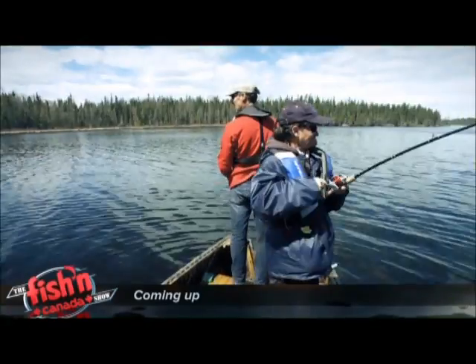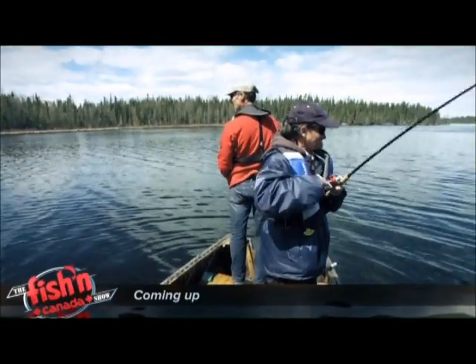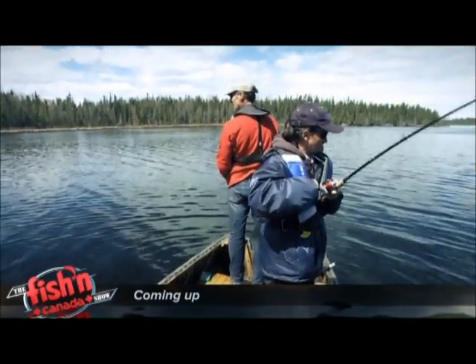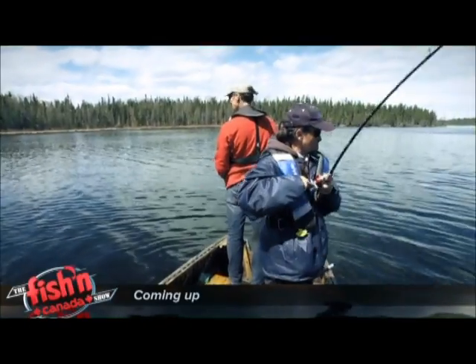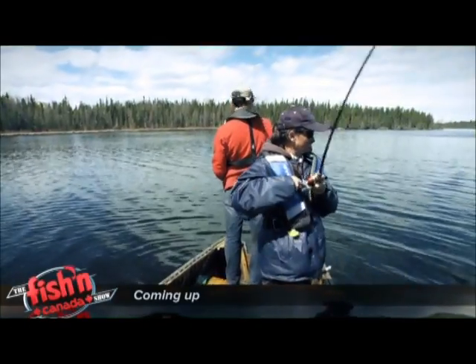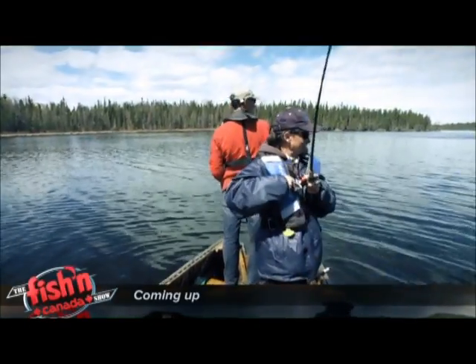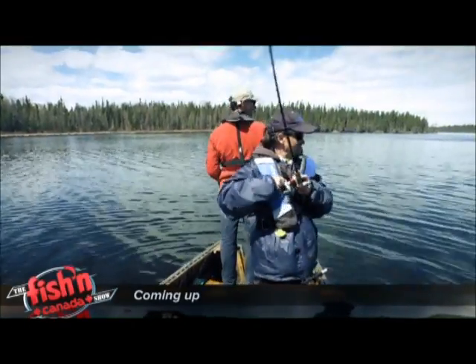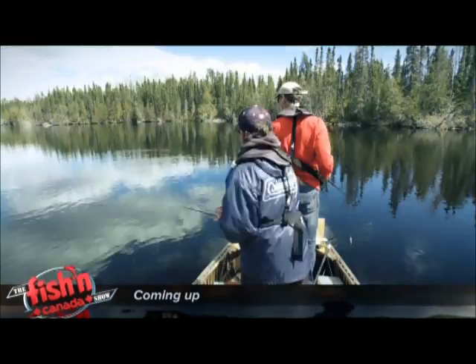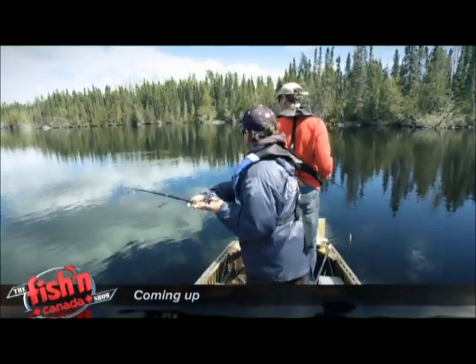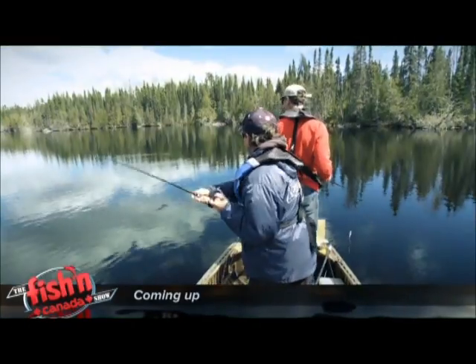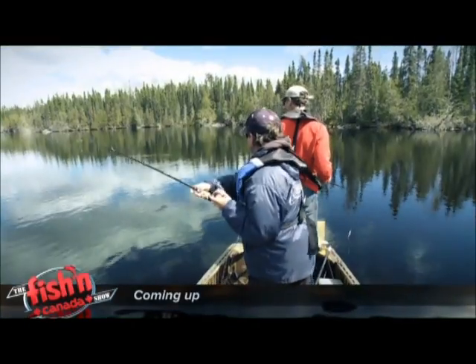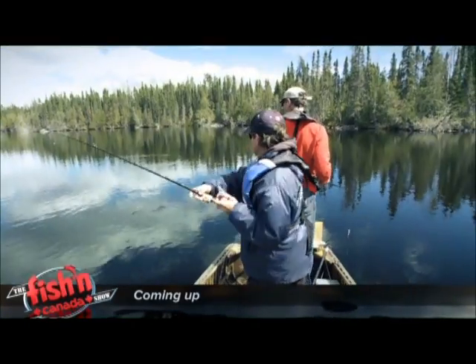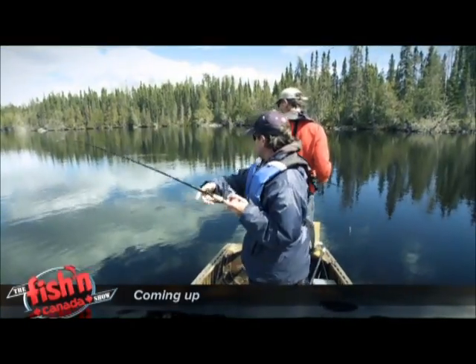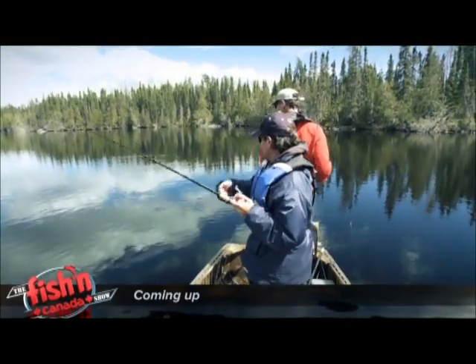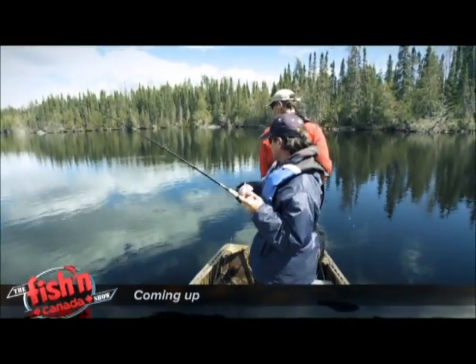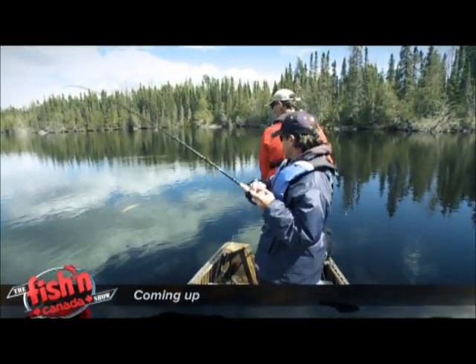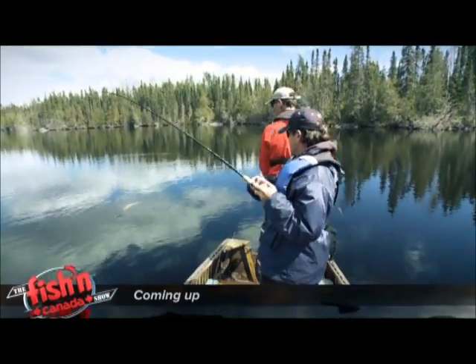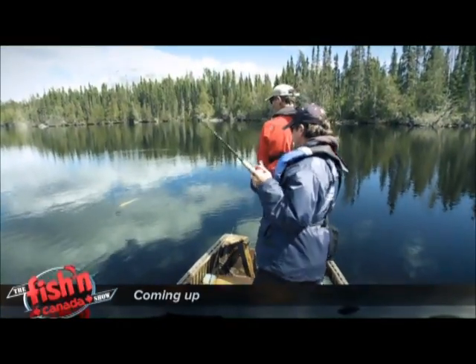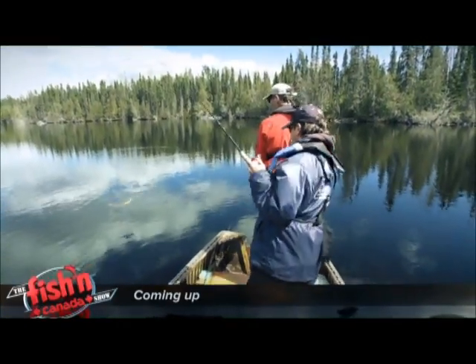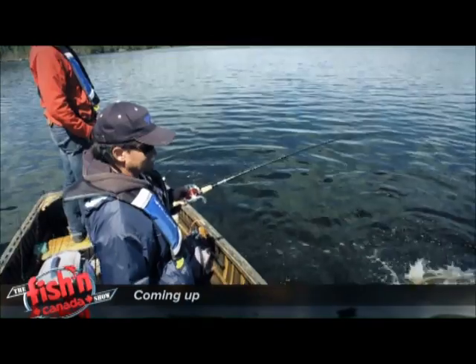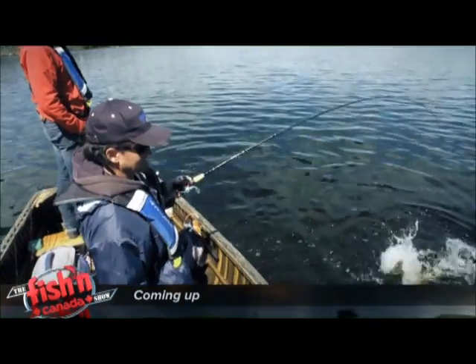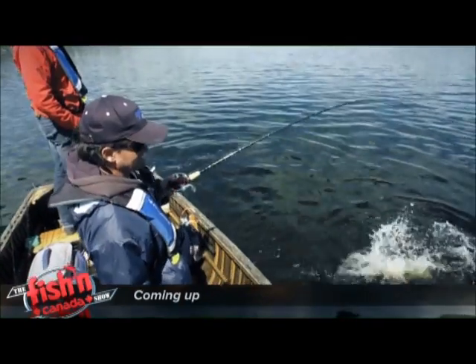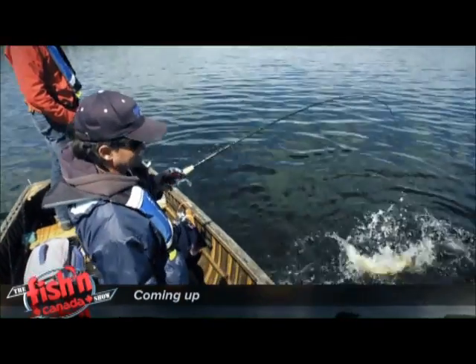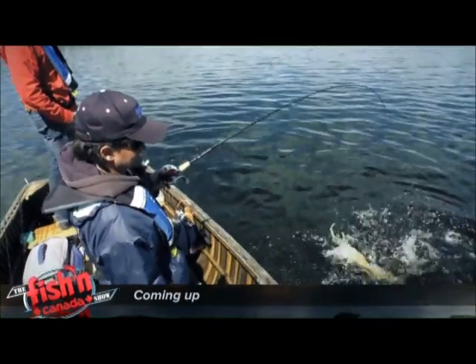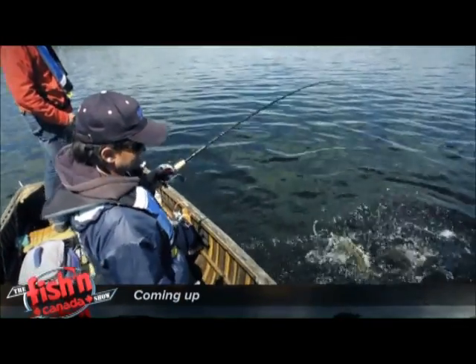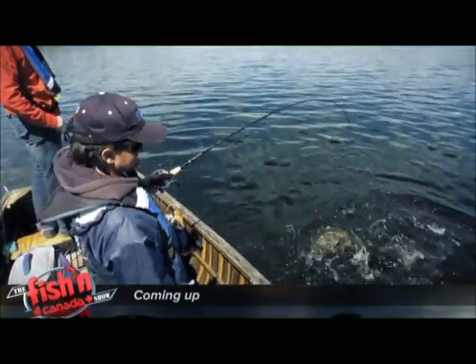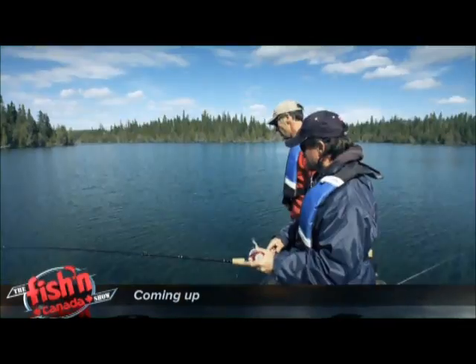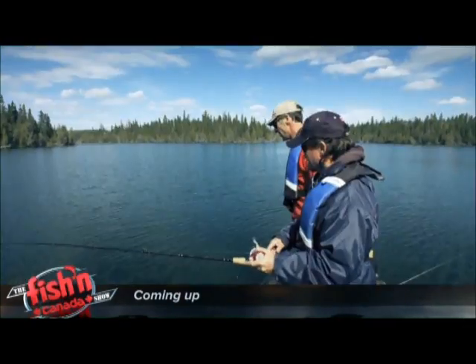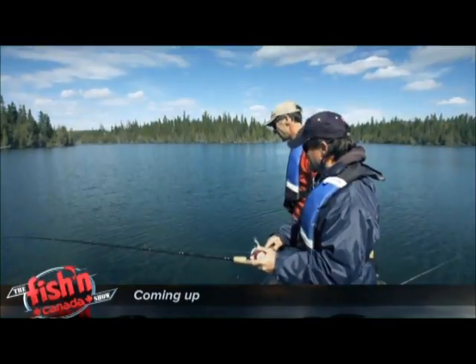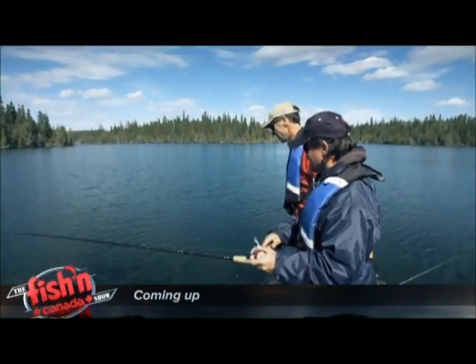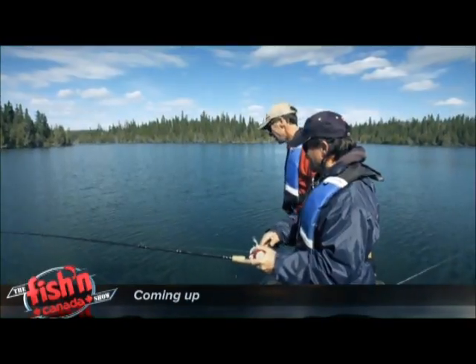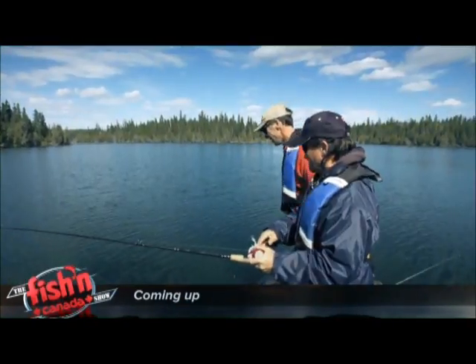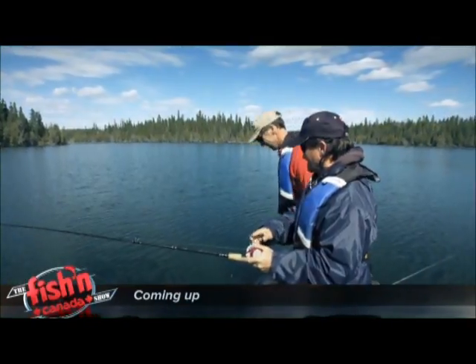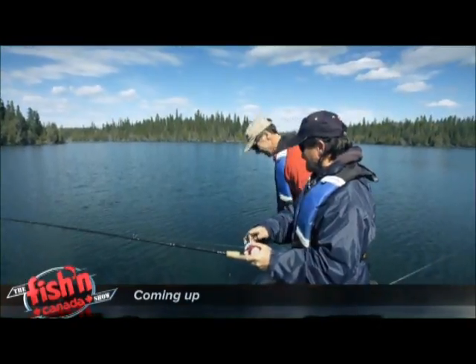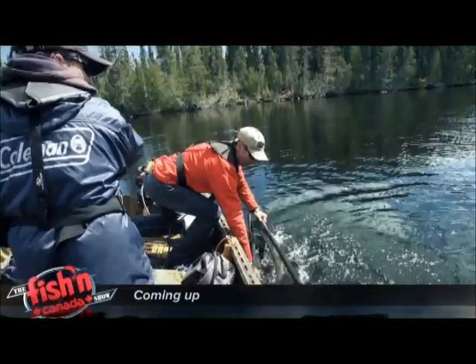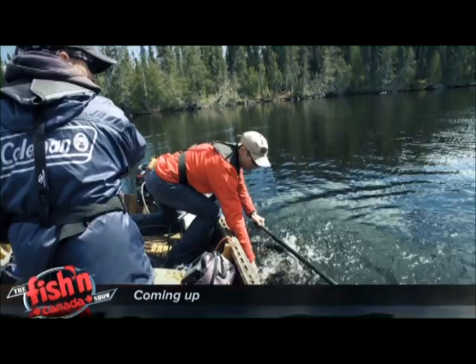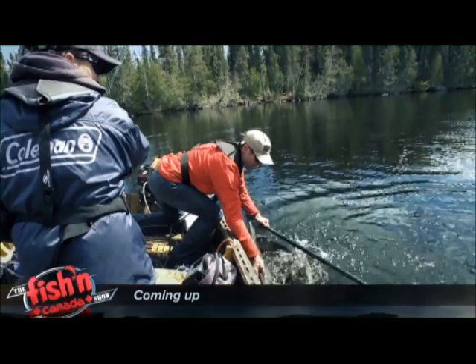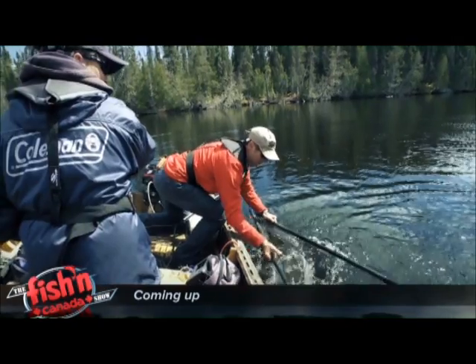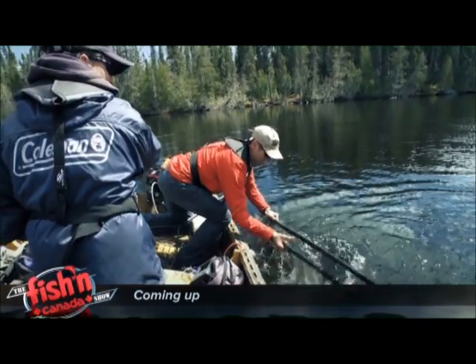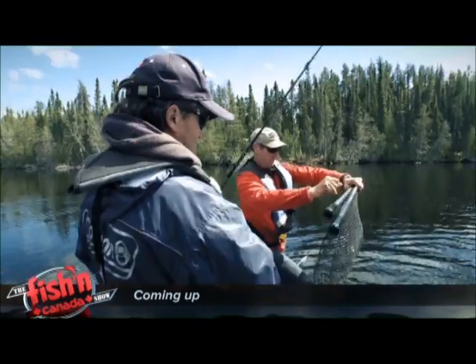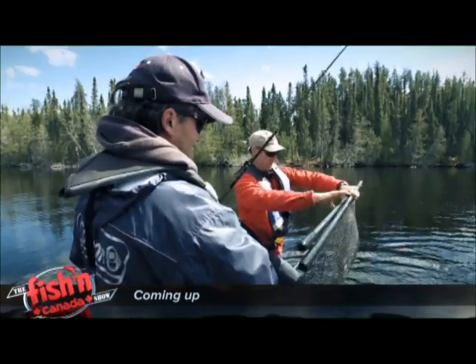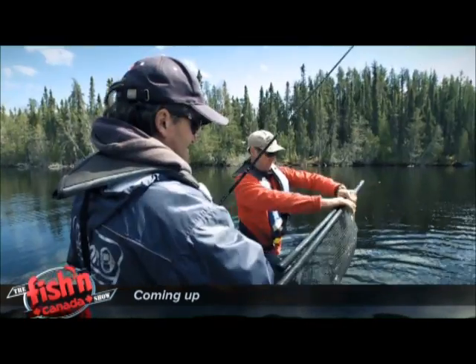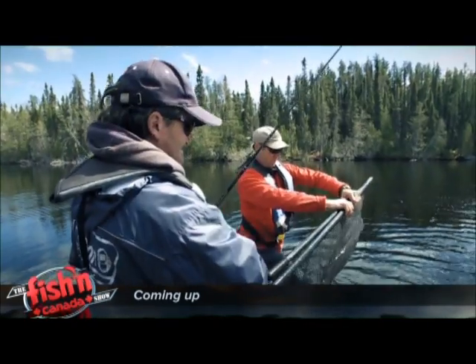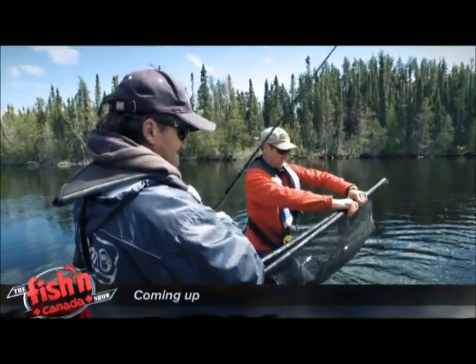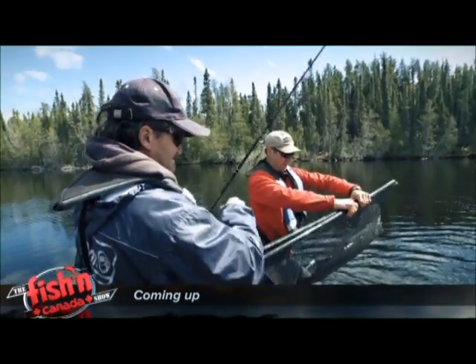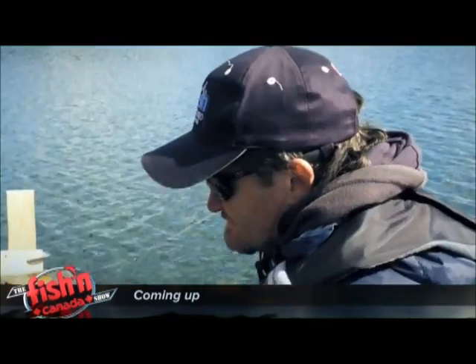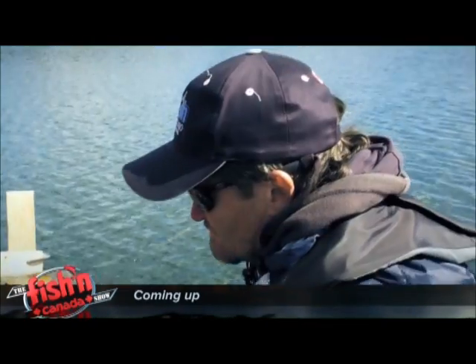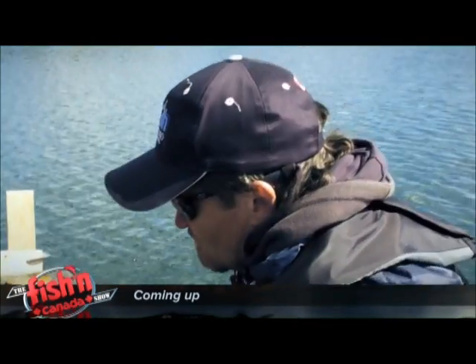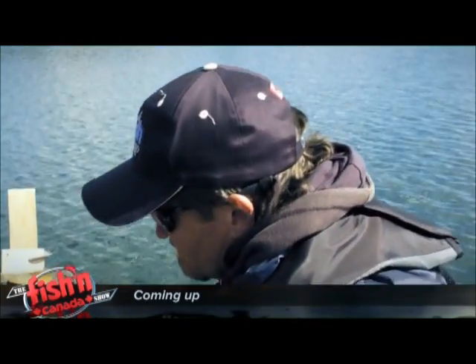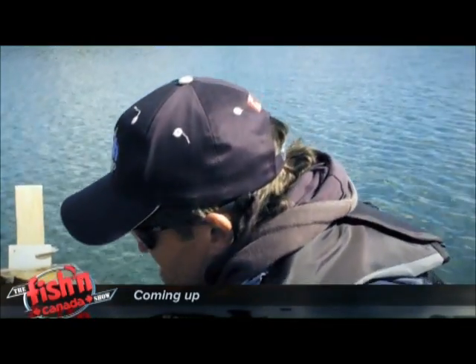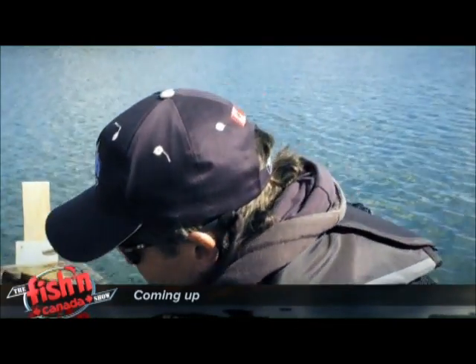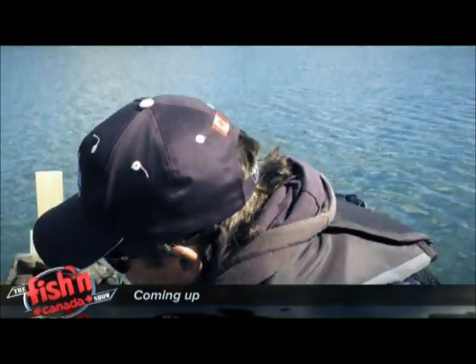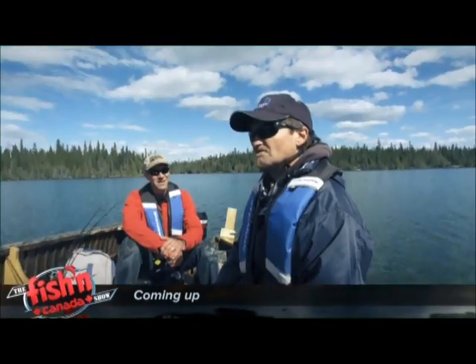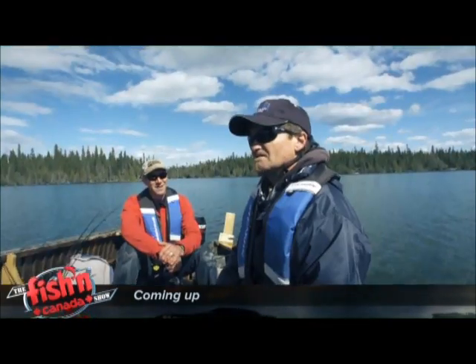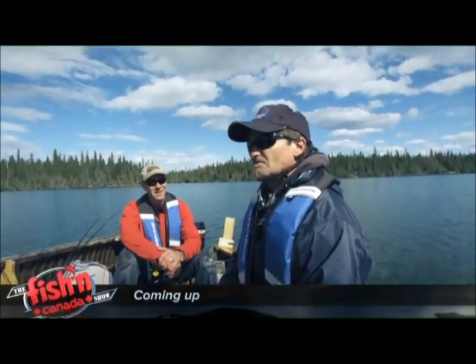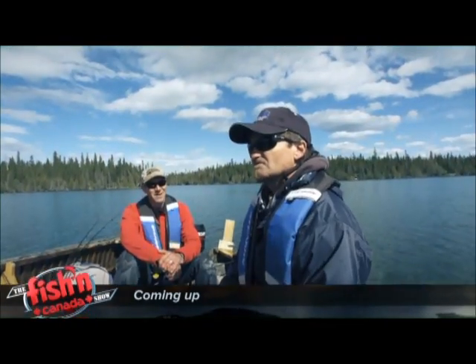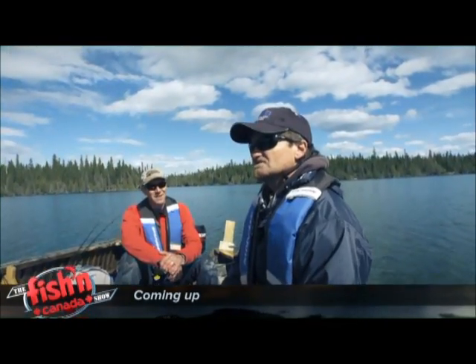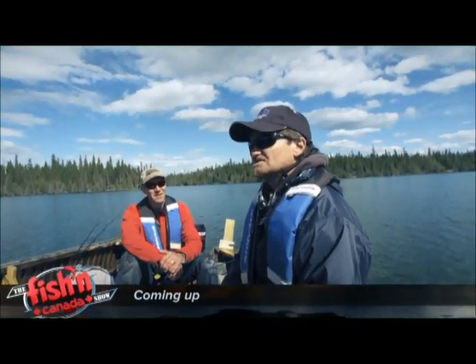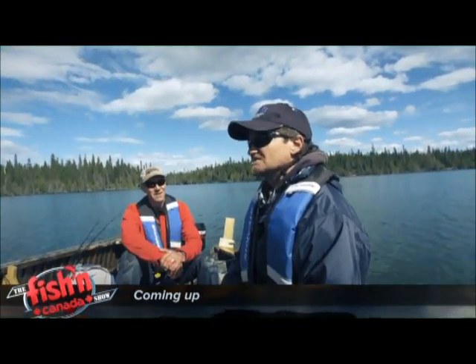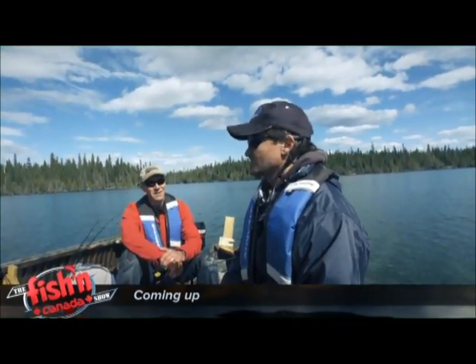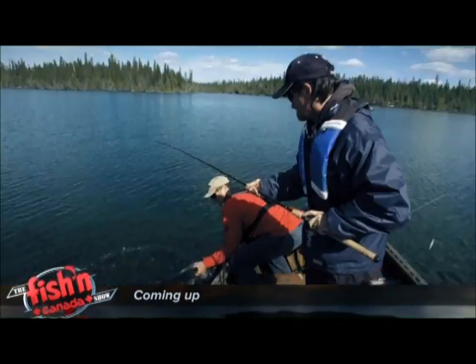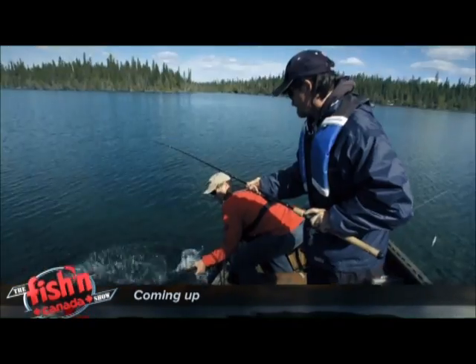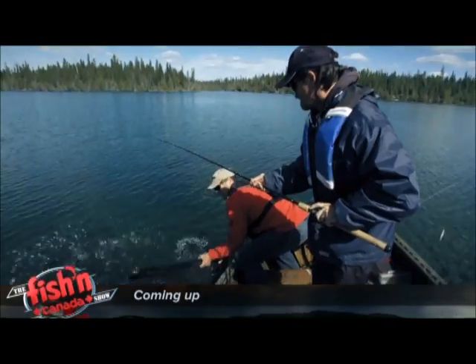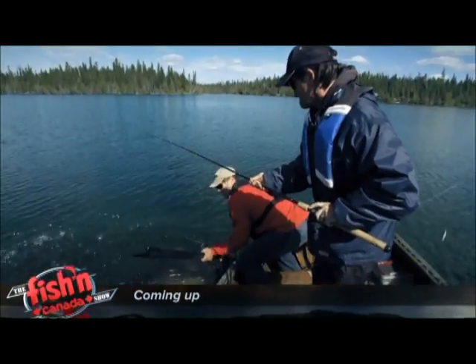Oh, we got one! There you go! That's a good fish. Whoa! Nice! Oh my God. That's the bonus of the year for me right there.